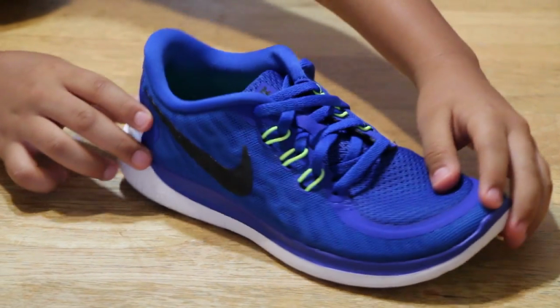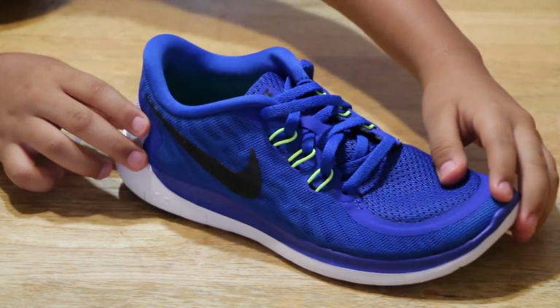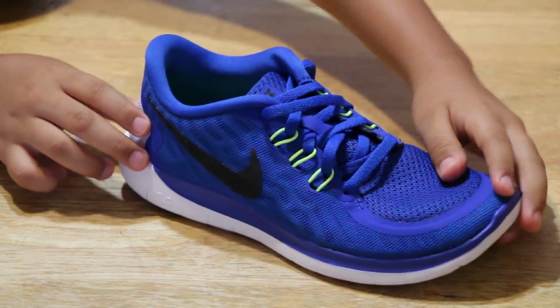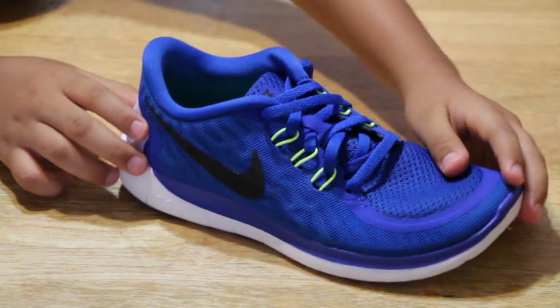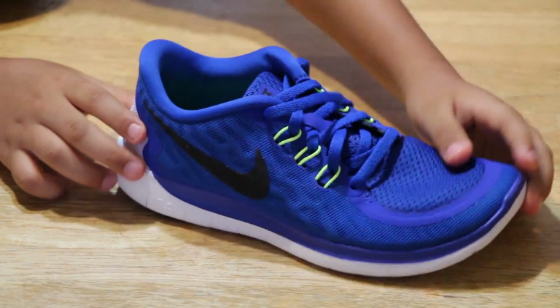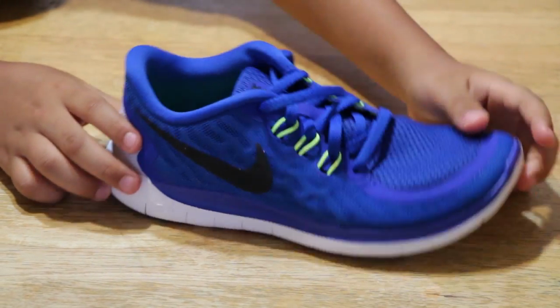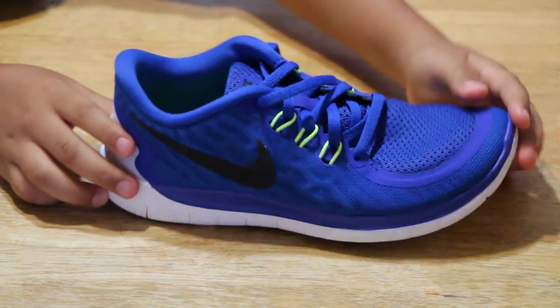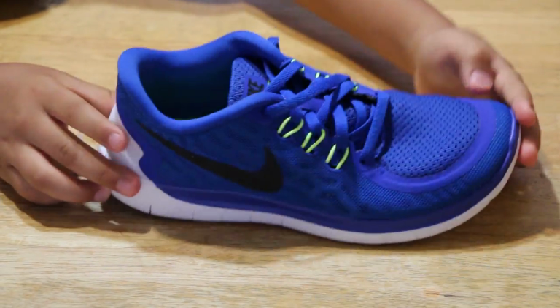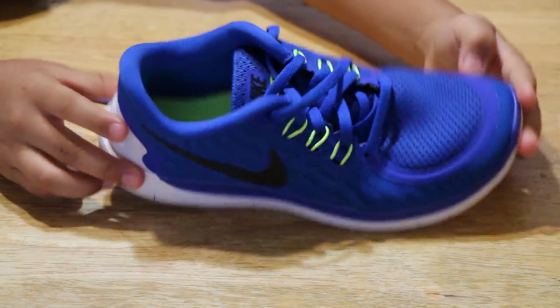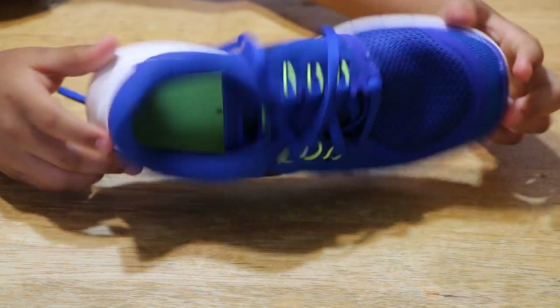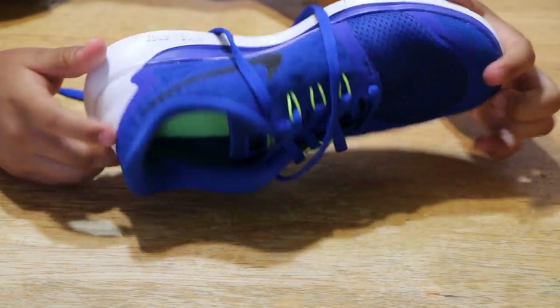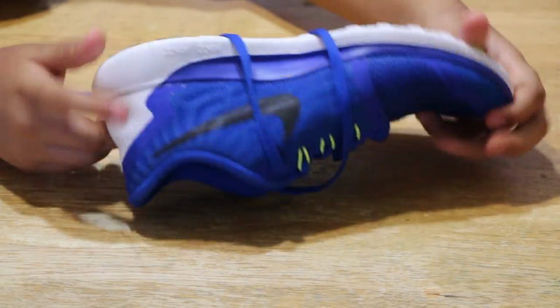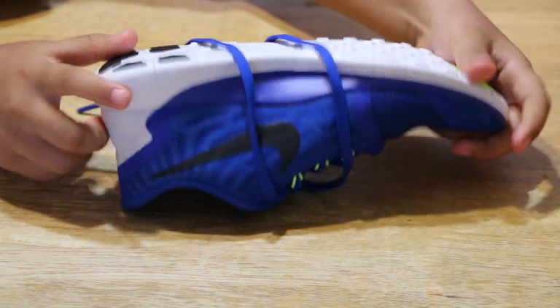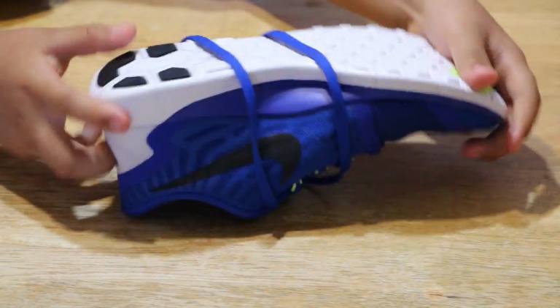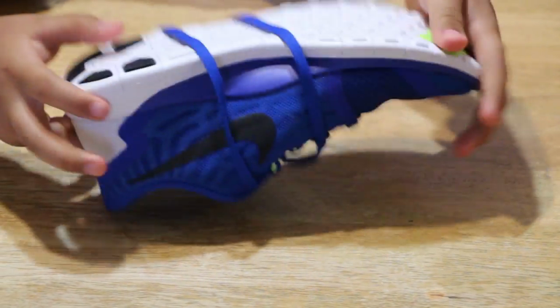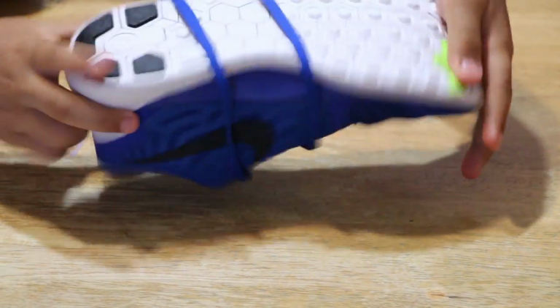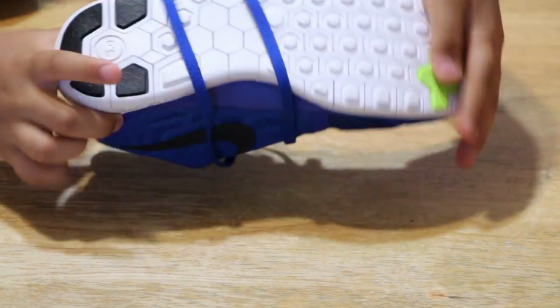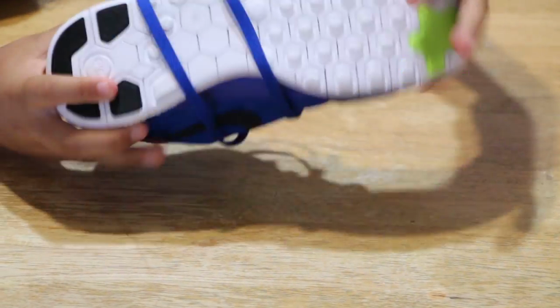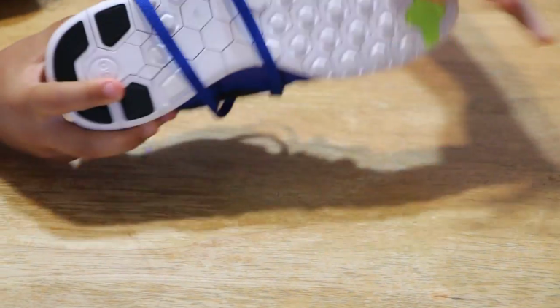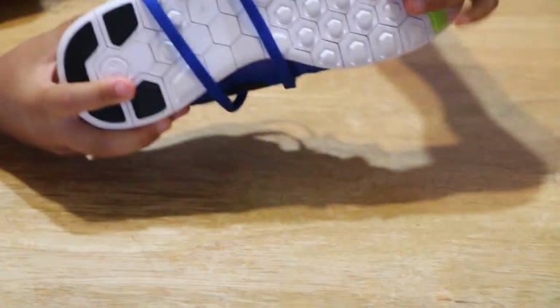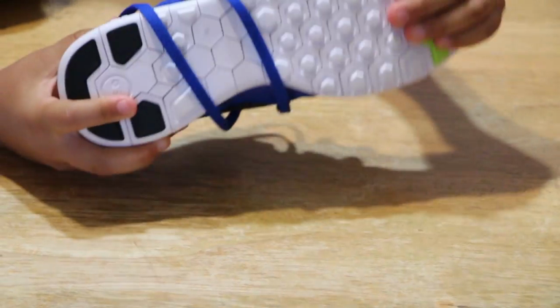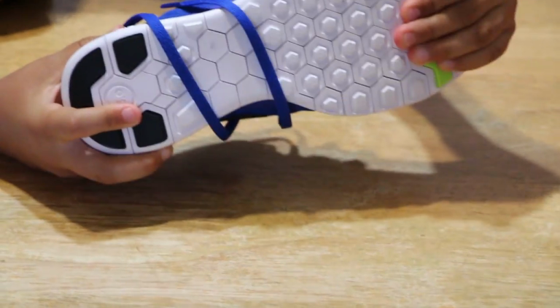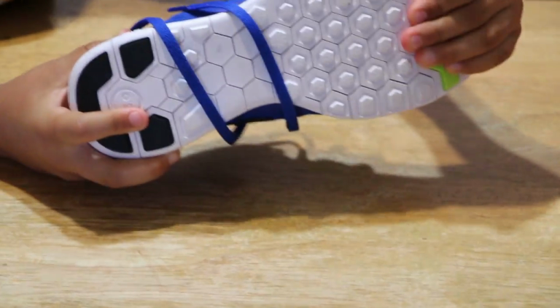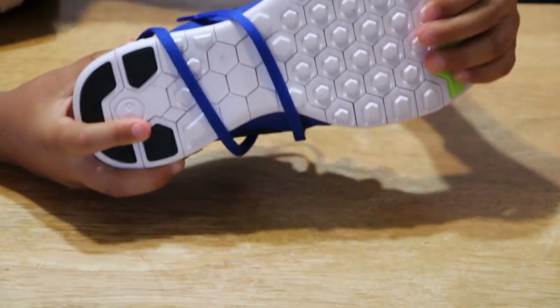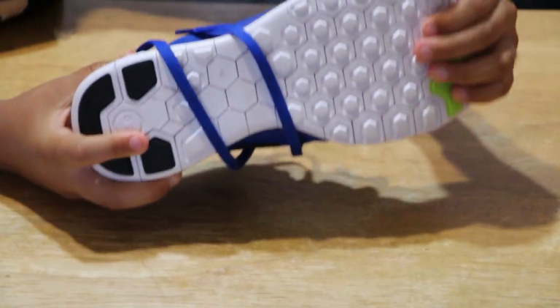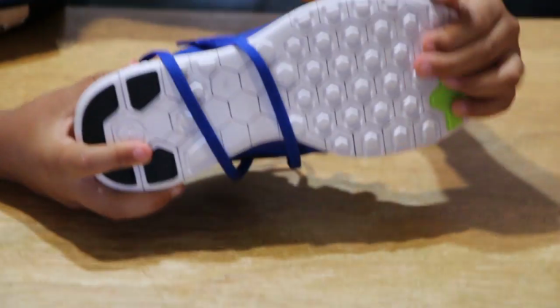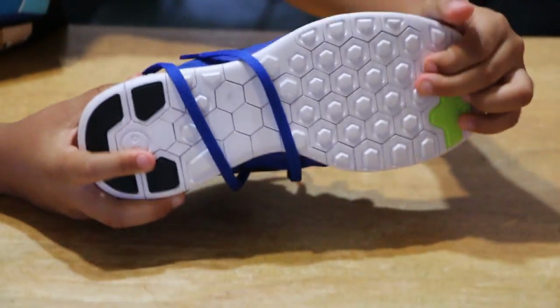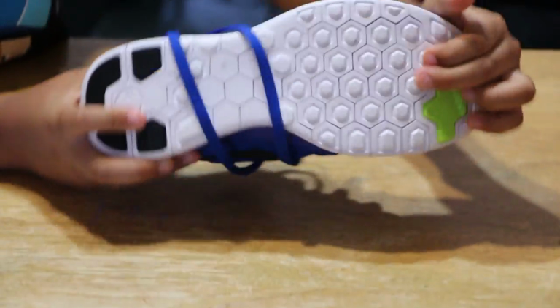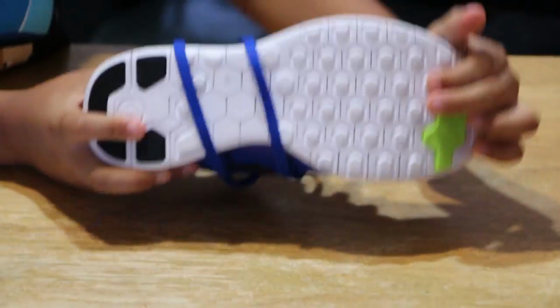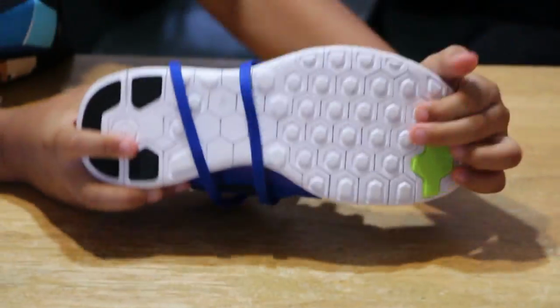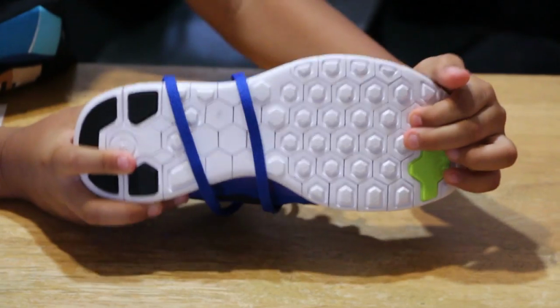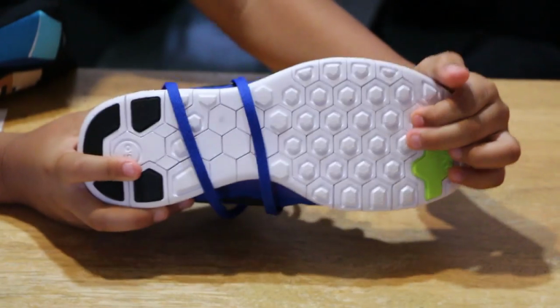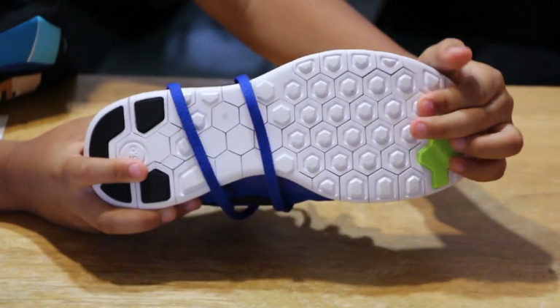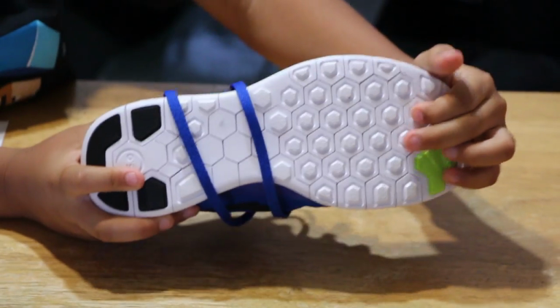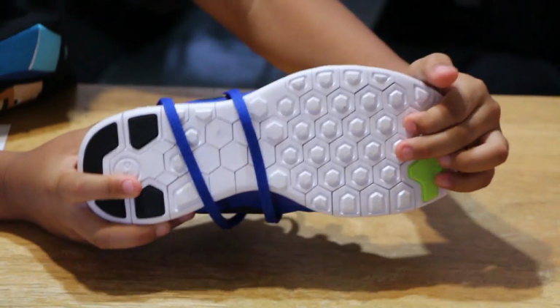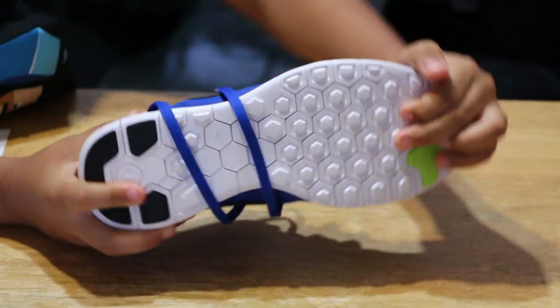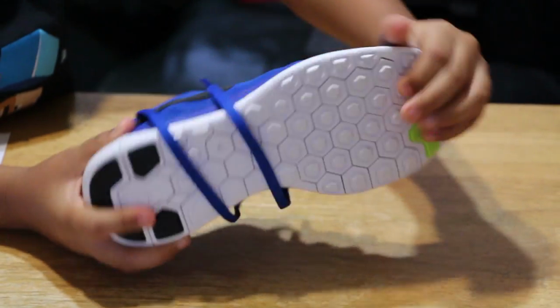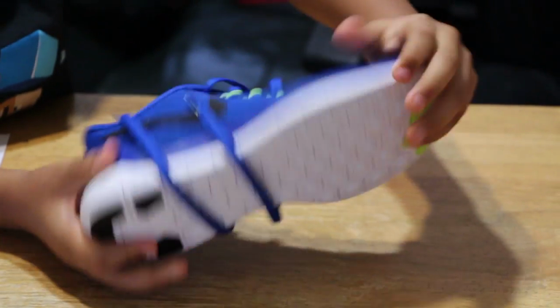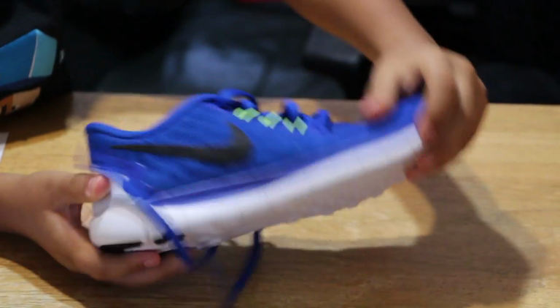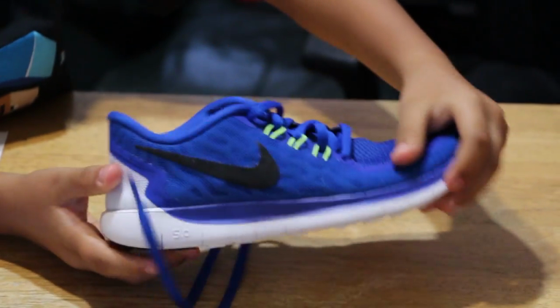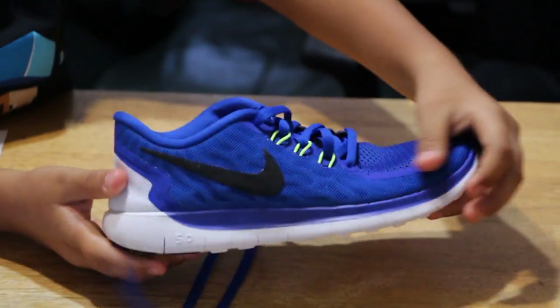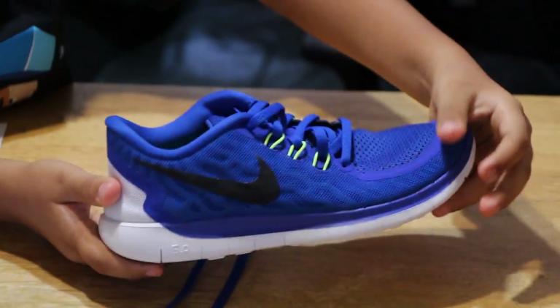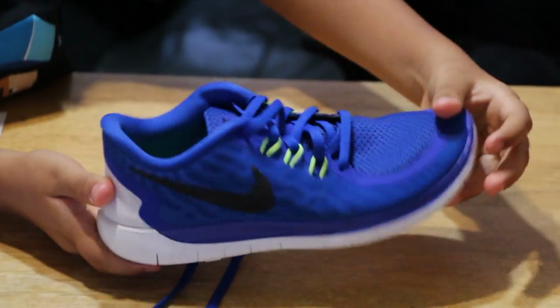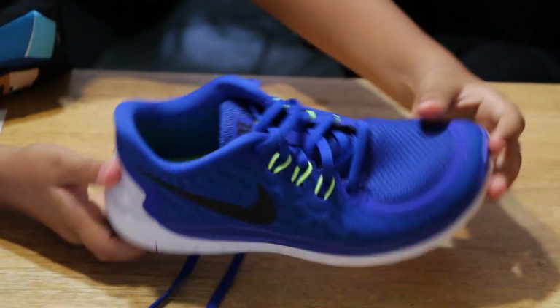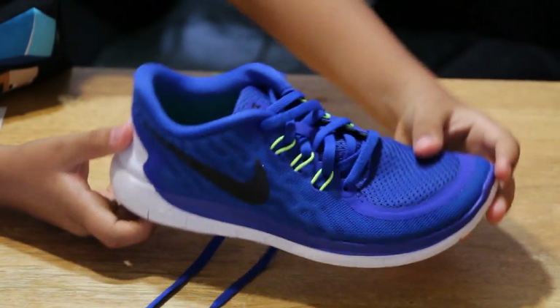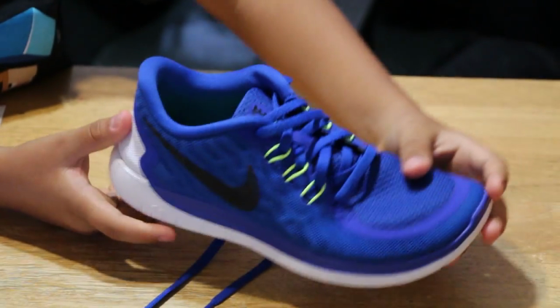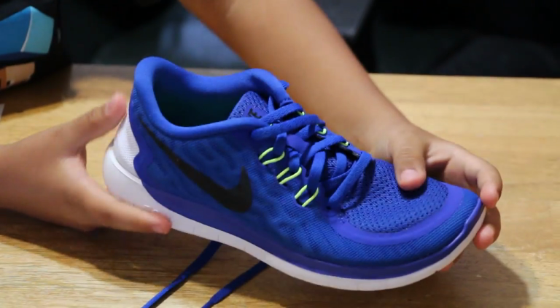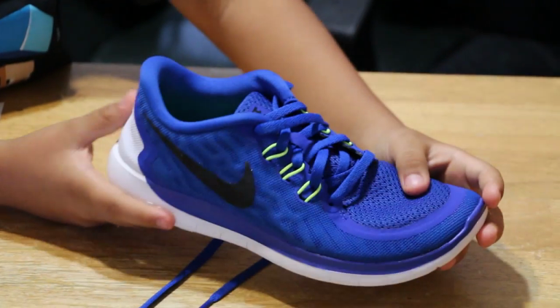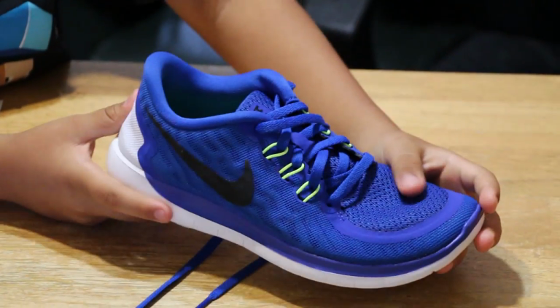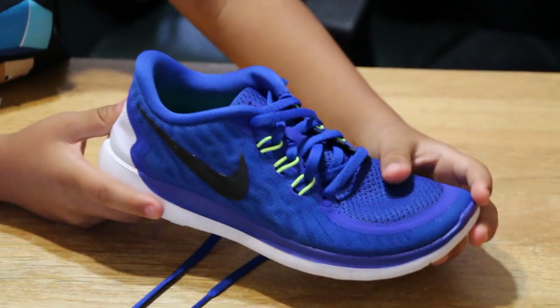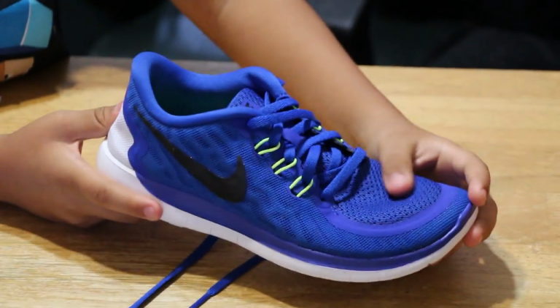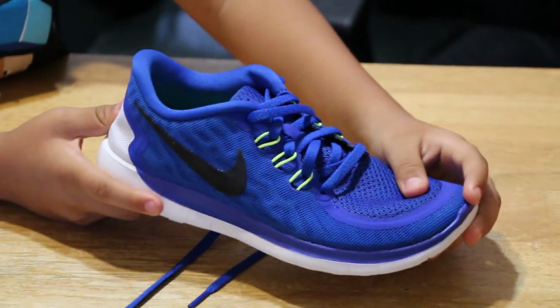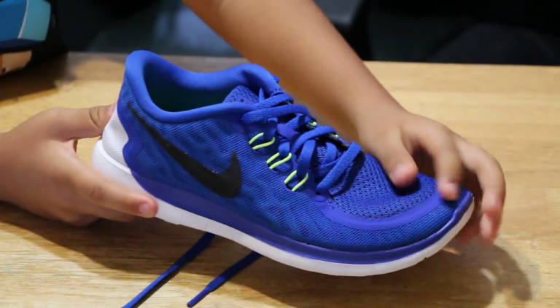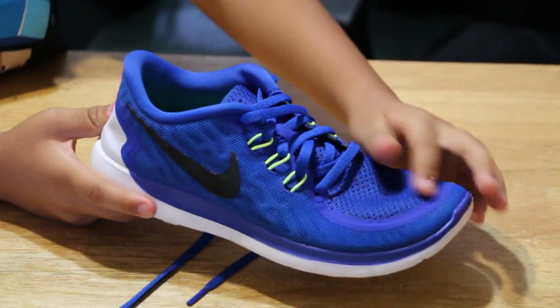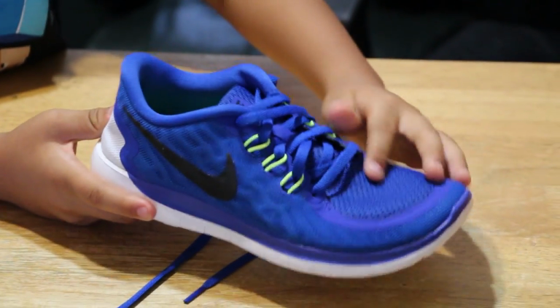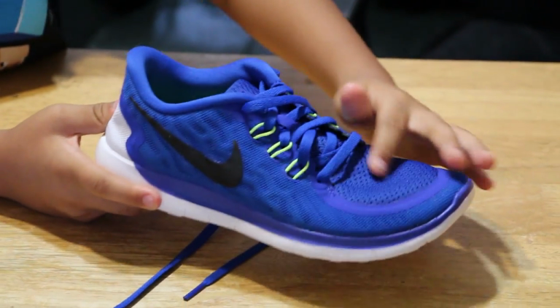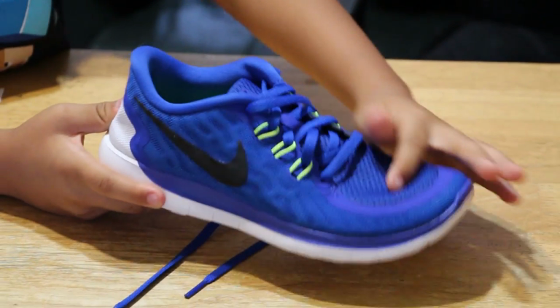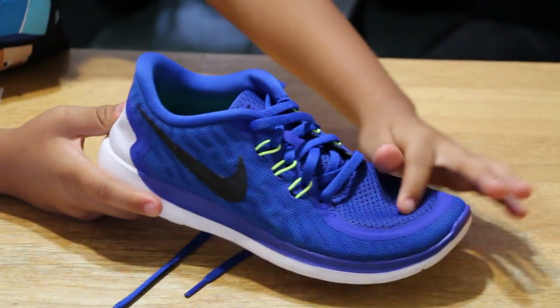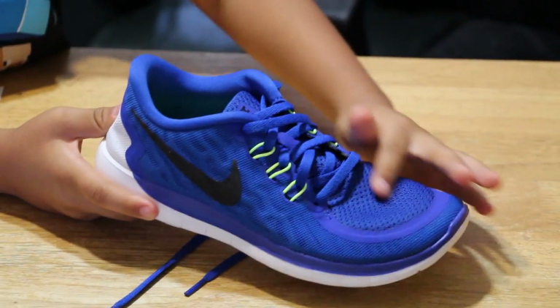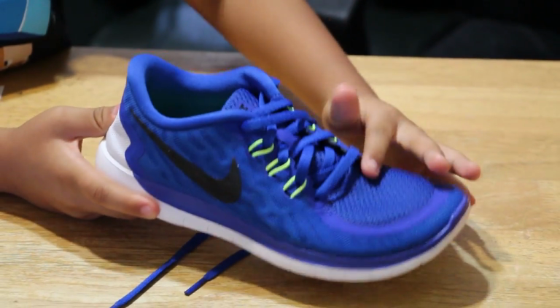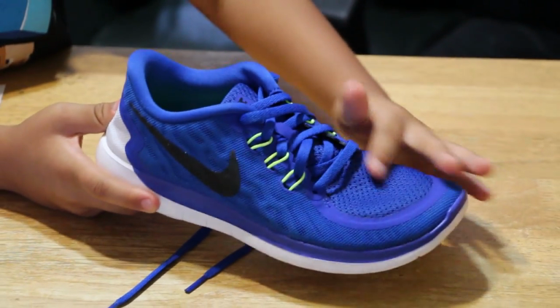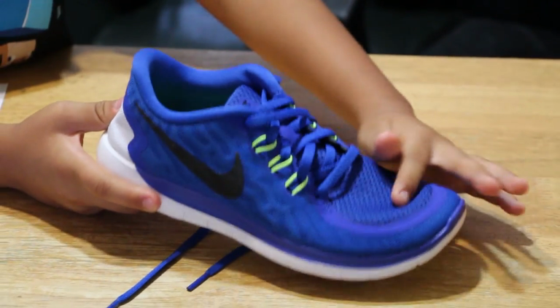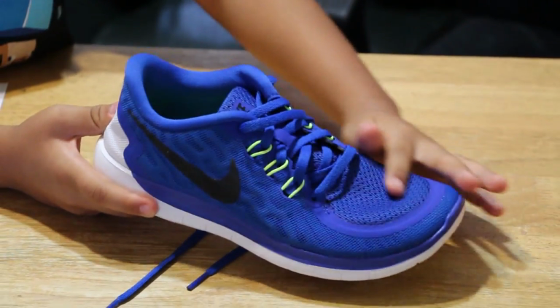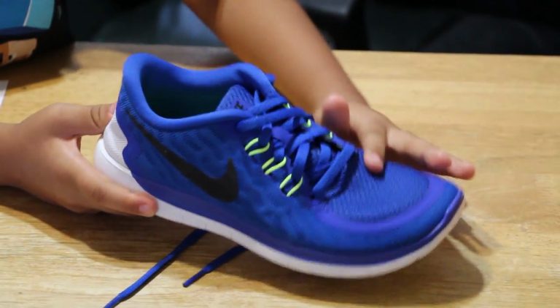The bottom has extra rubber on the heel. This adds traction and comfort.